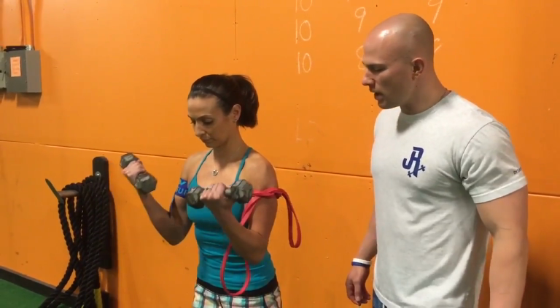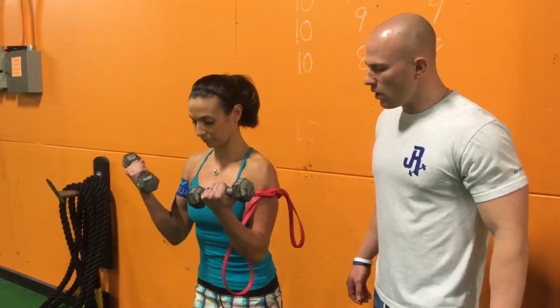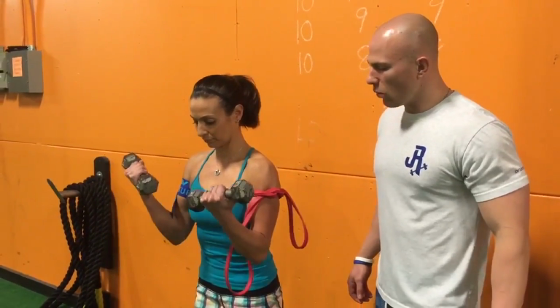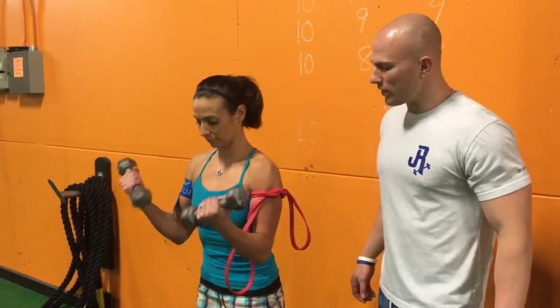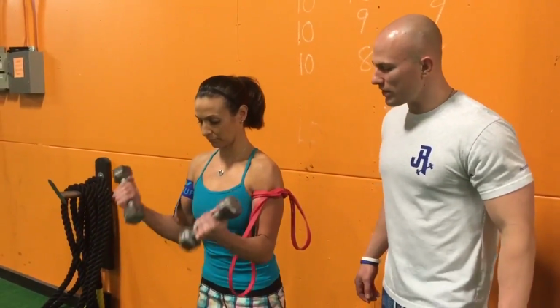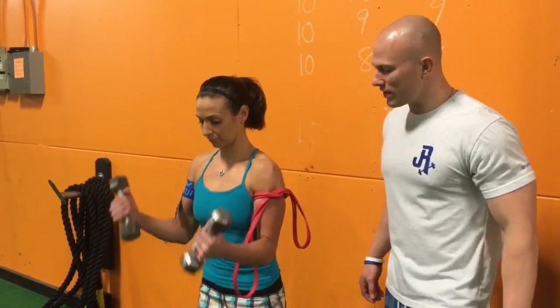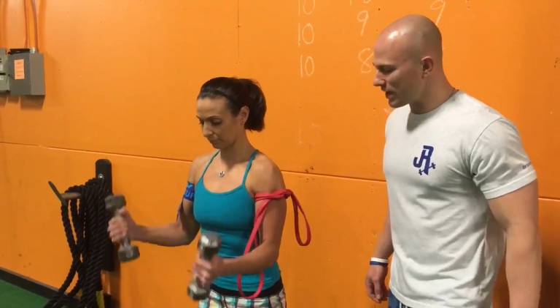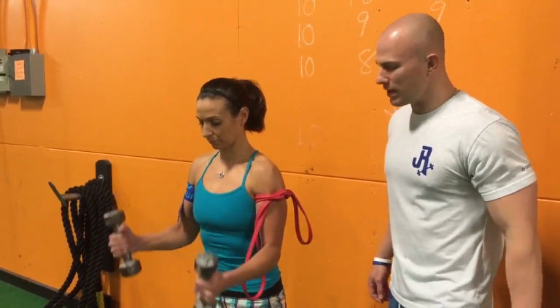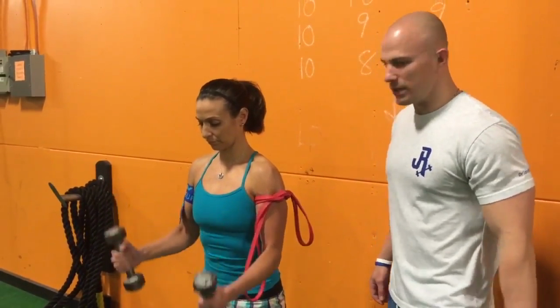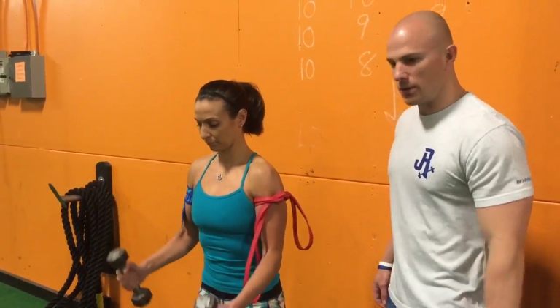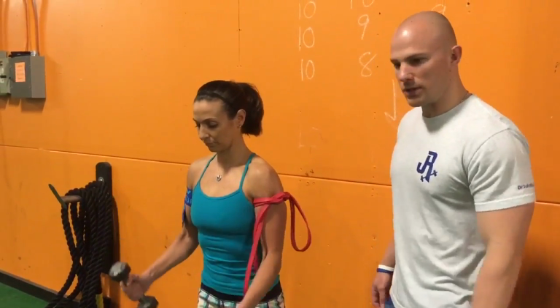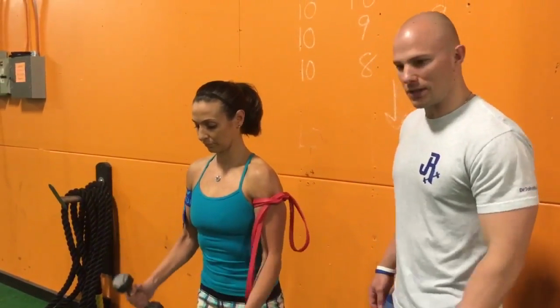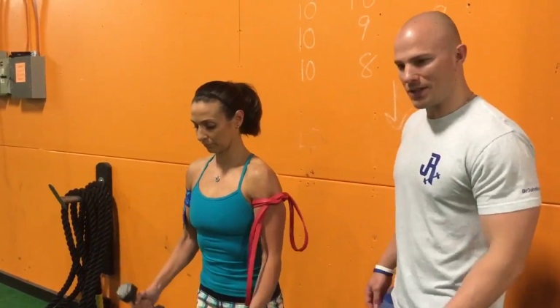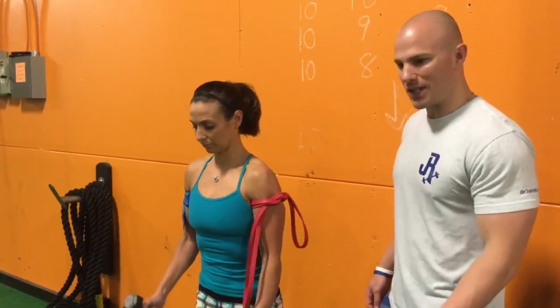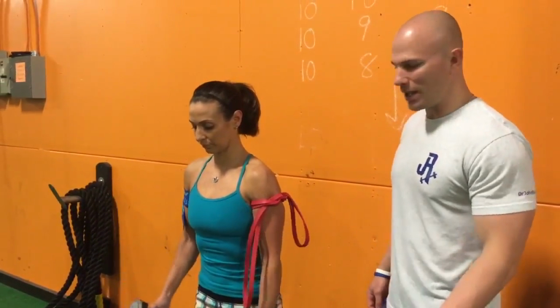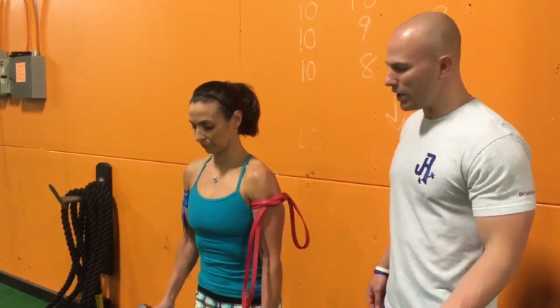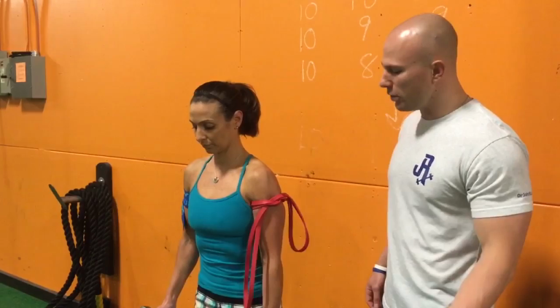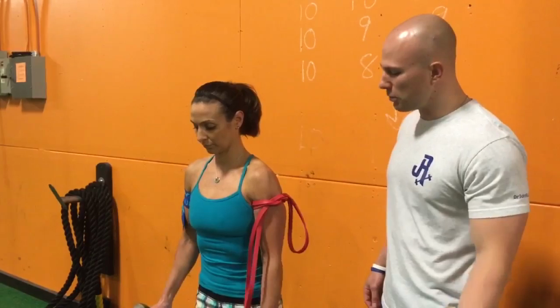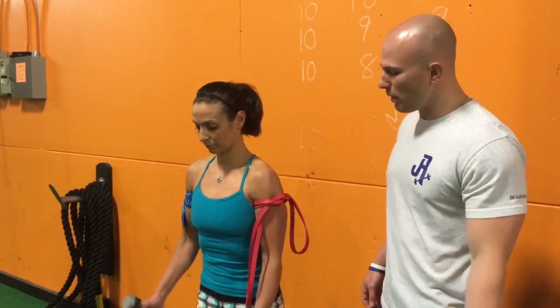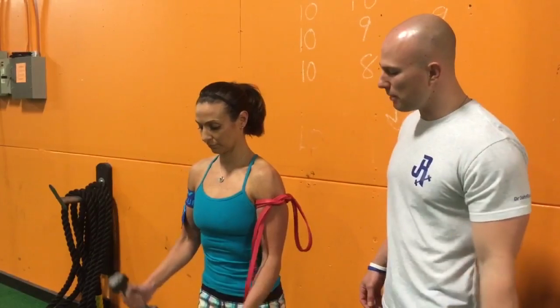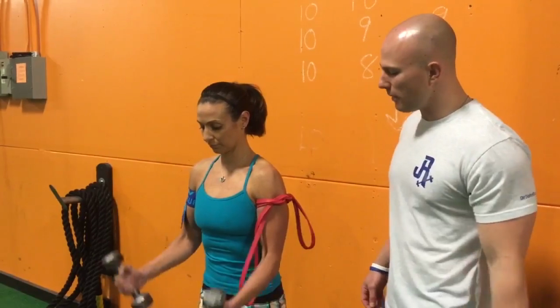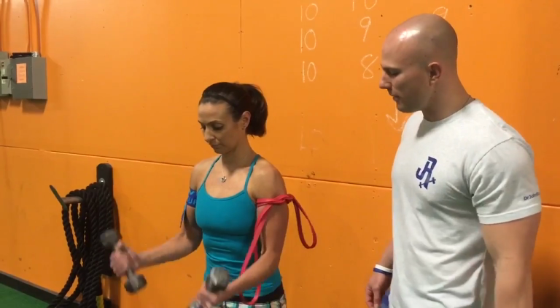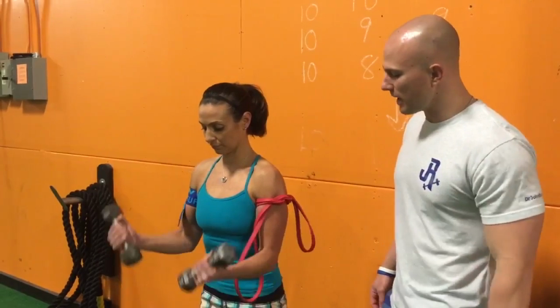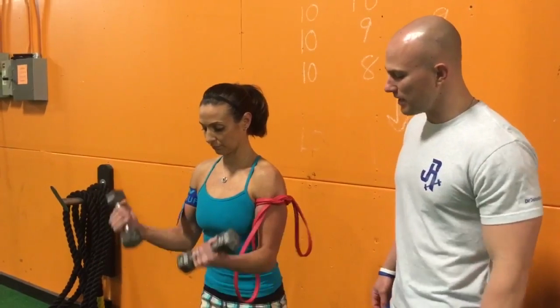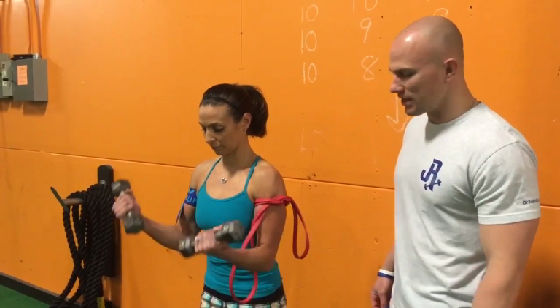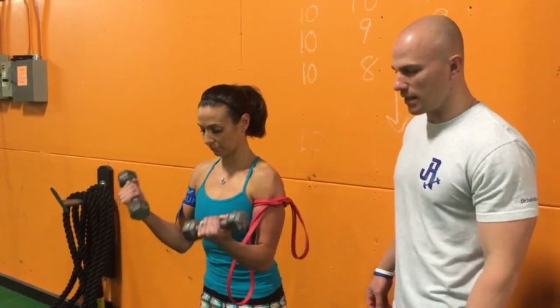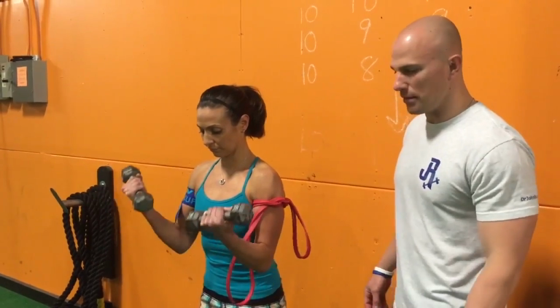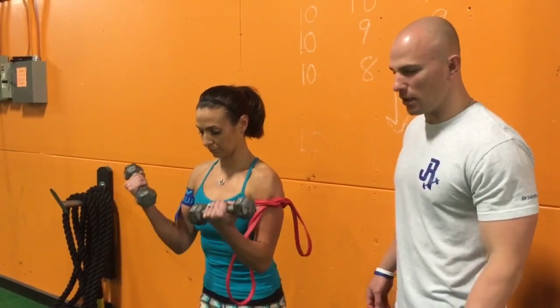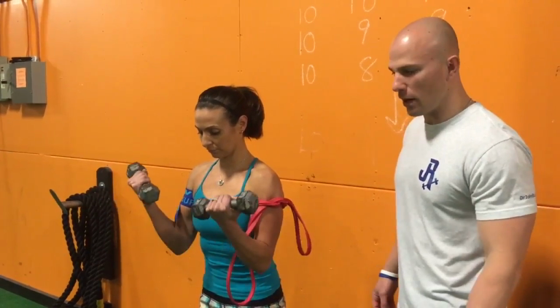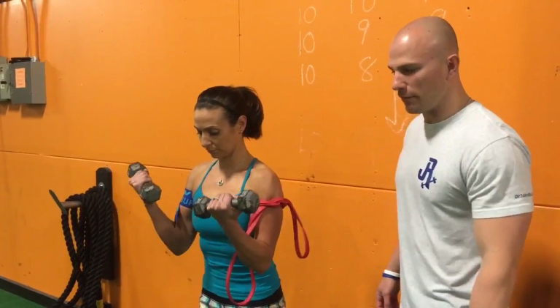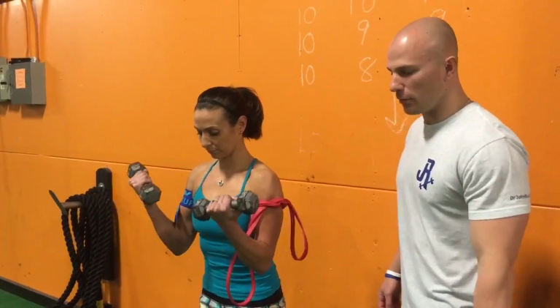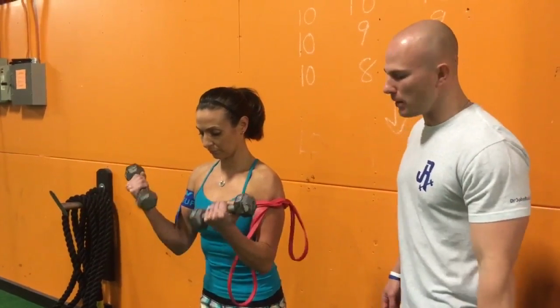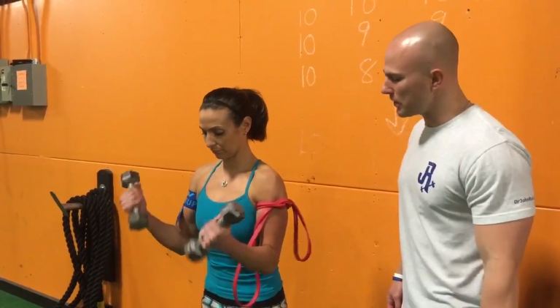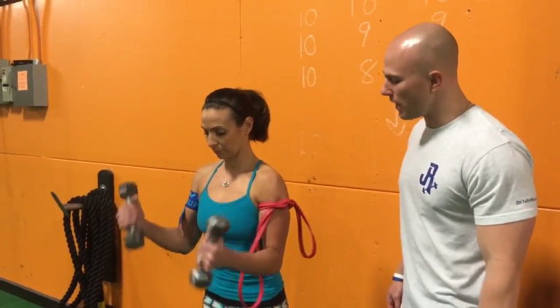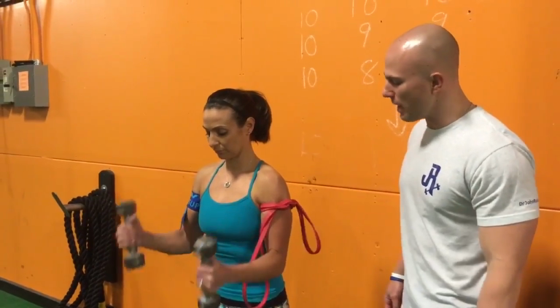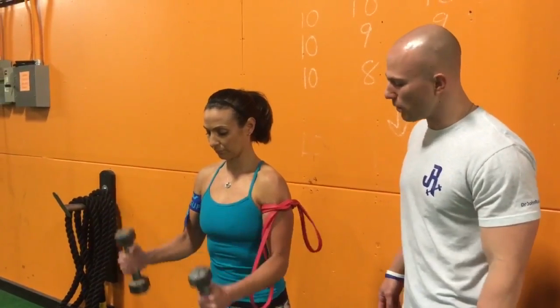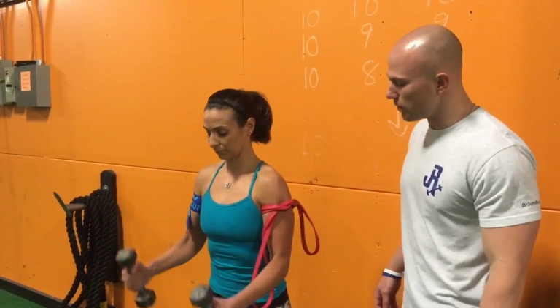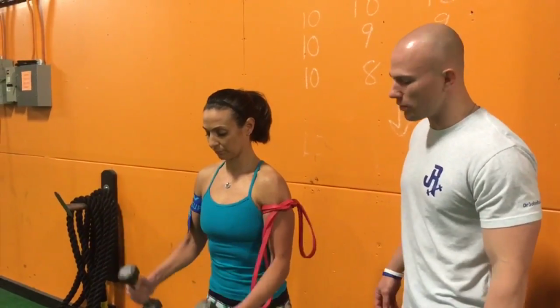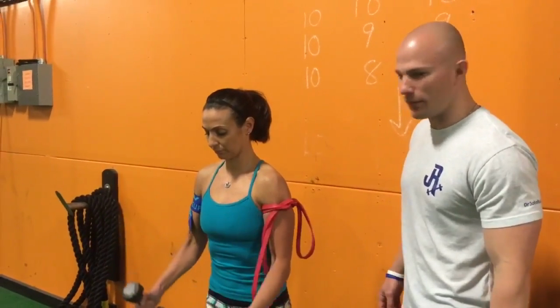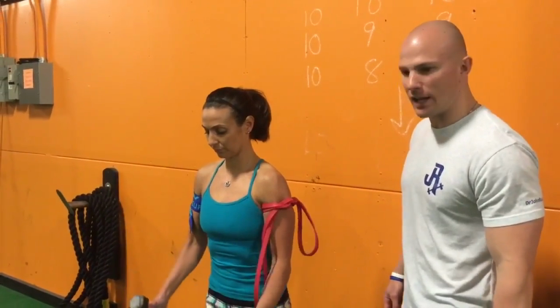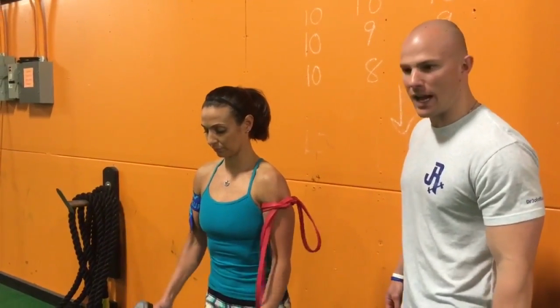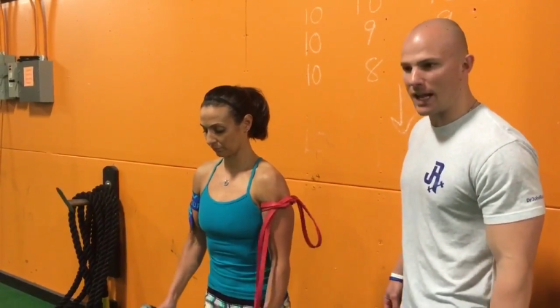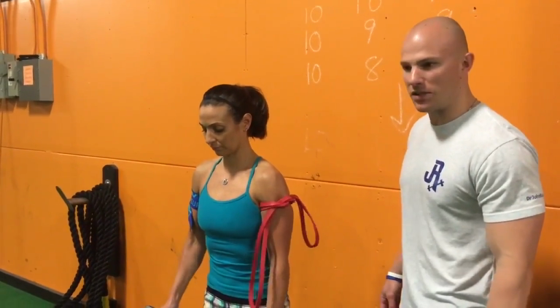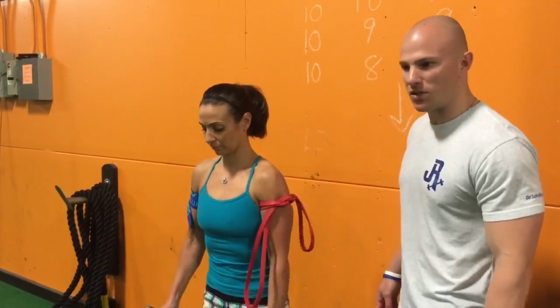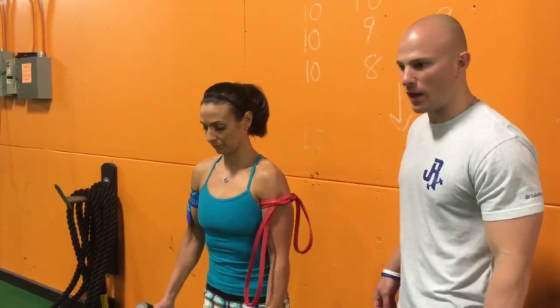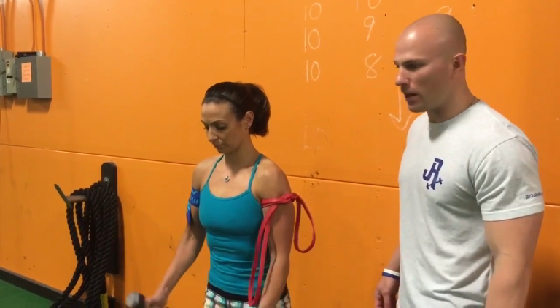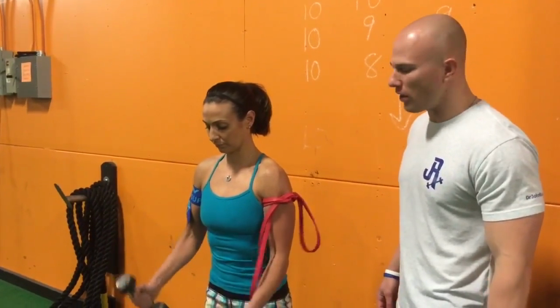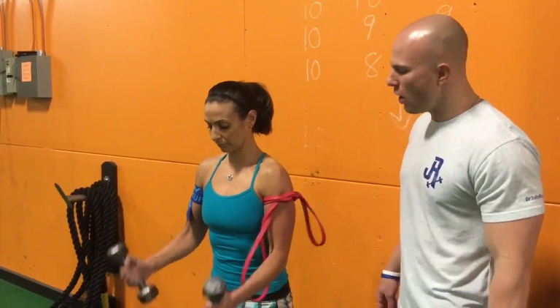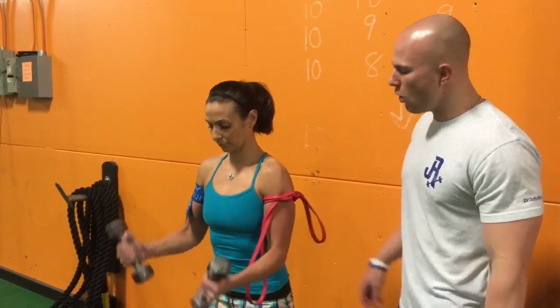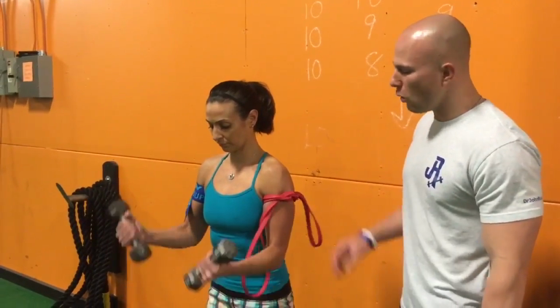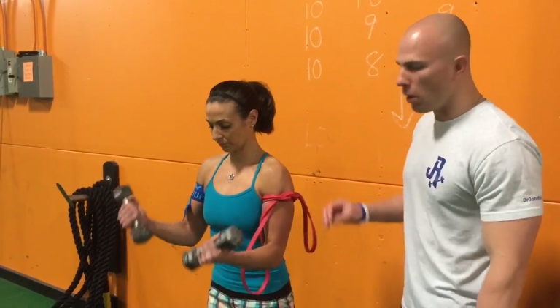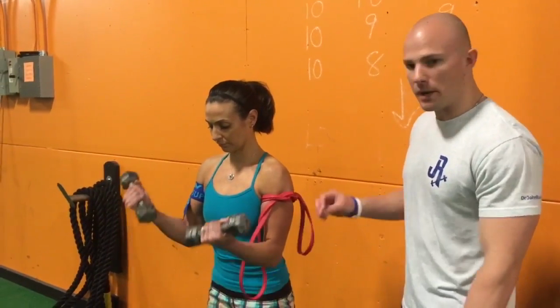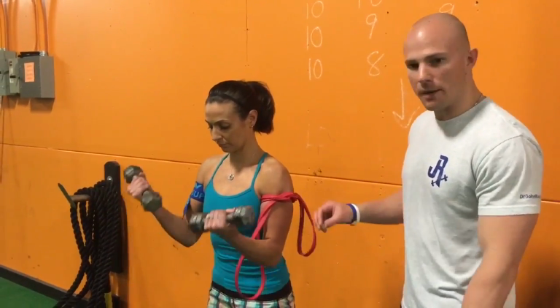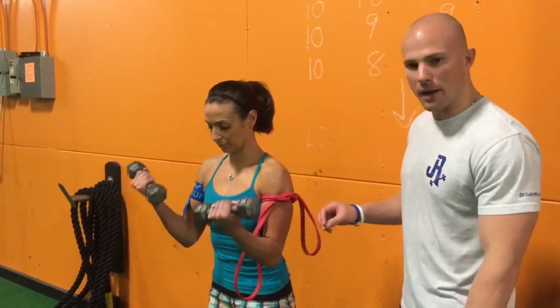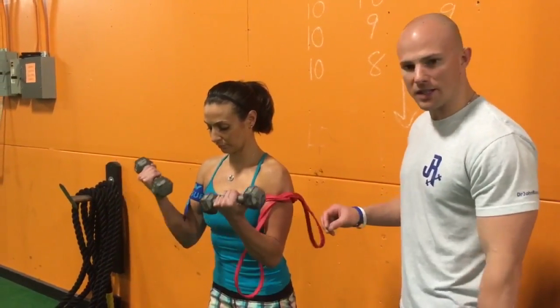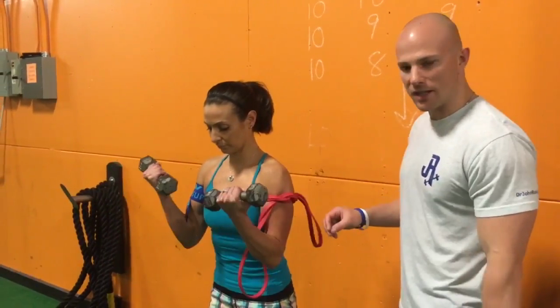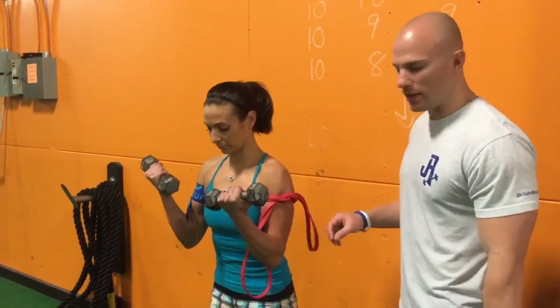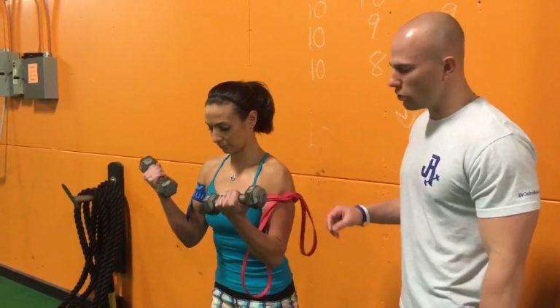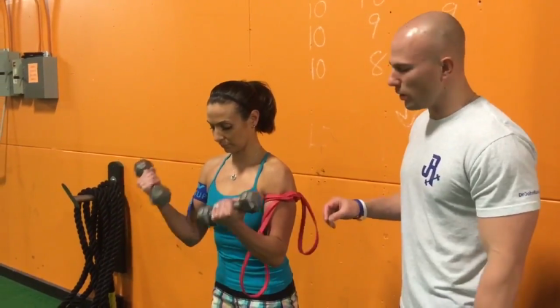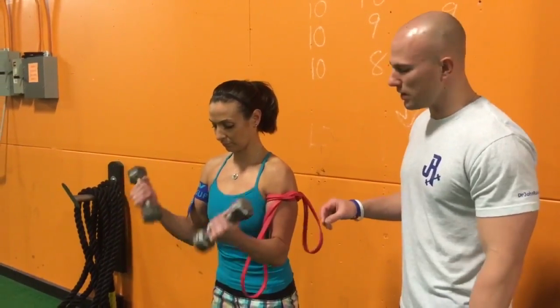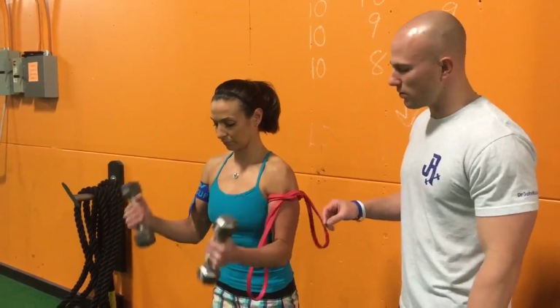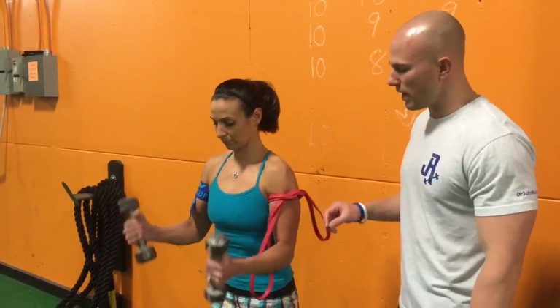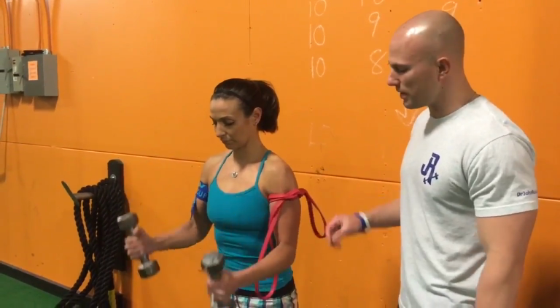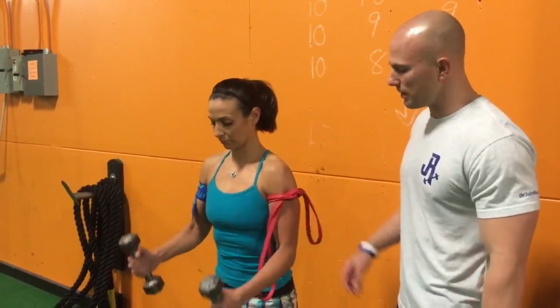What this is going to do is elicit a huge pump effect. It's going to be great for muscle hypertrophy and strength while minimizing the joint stress.